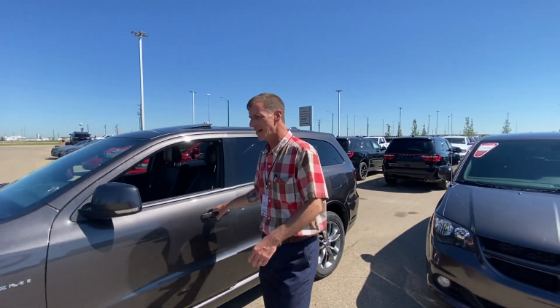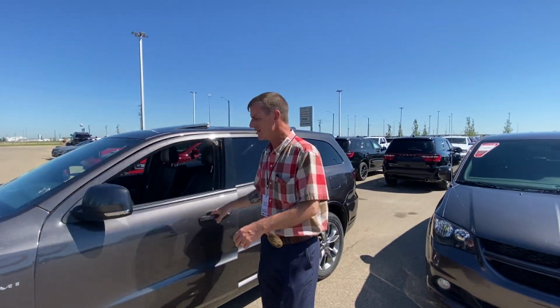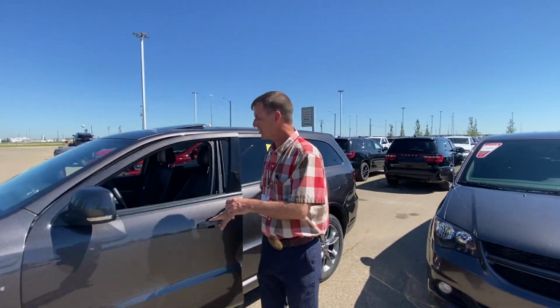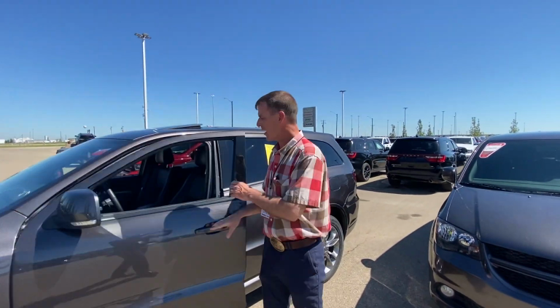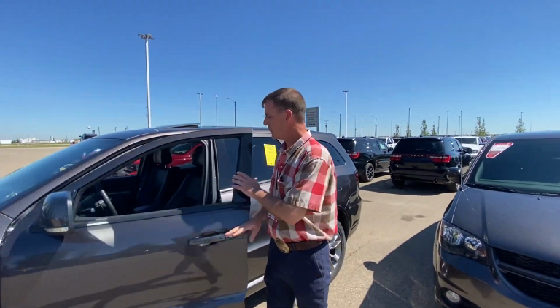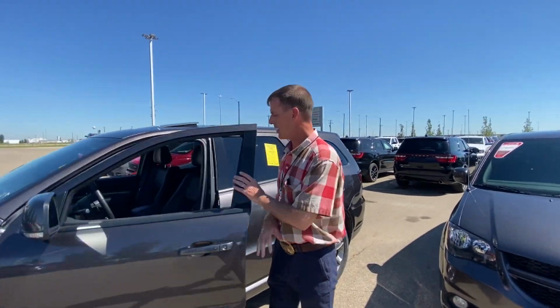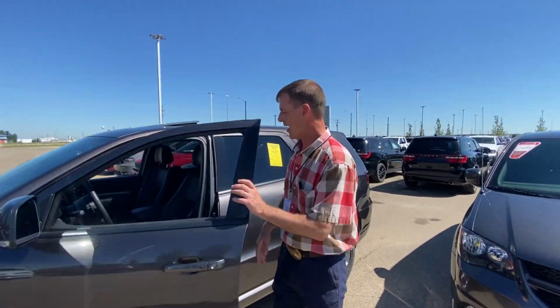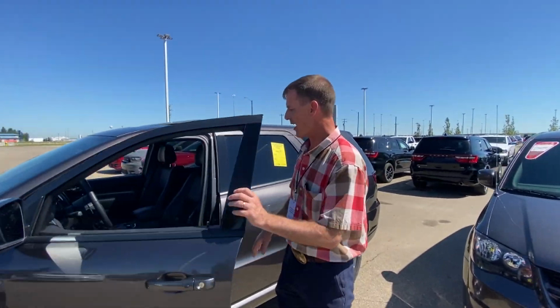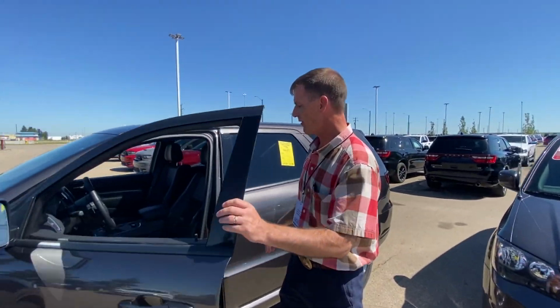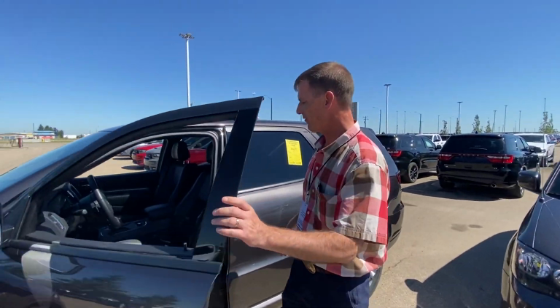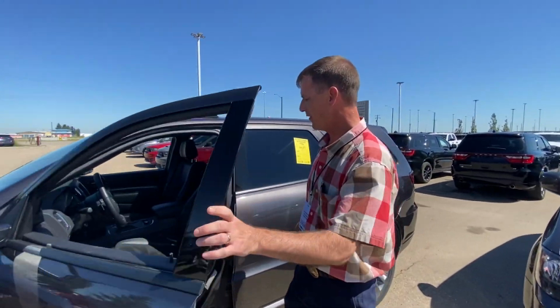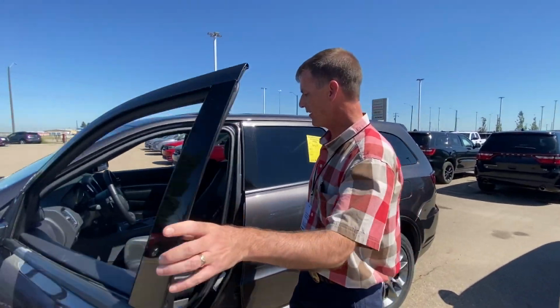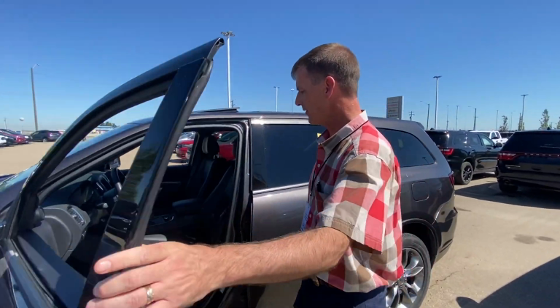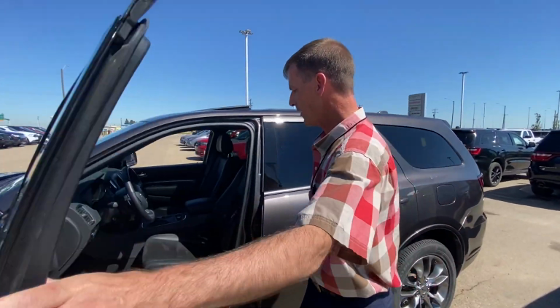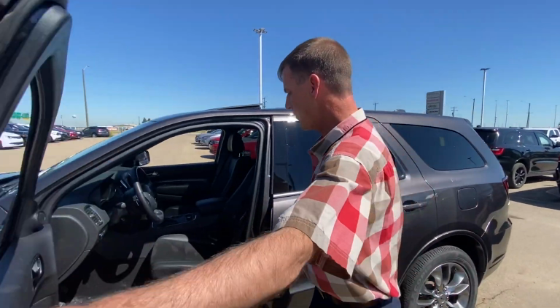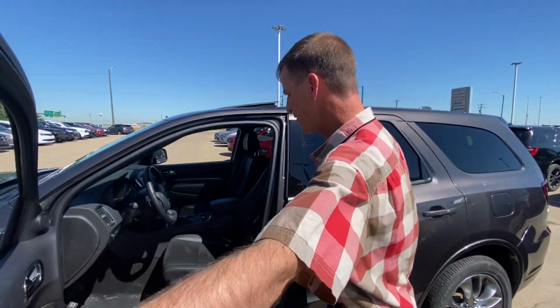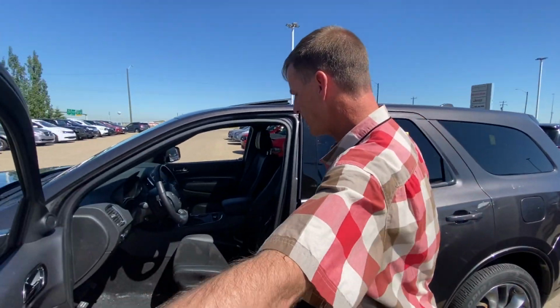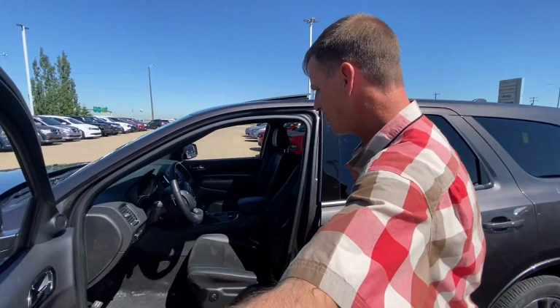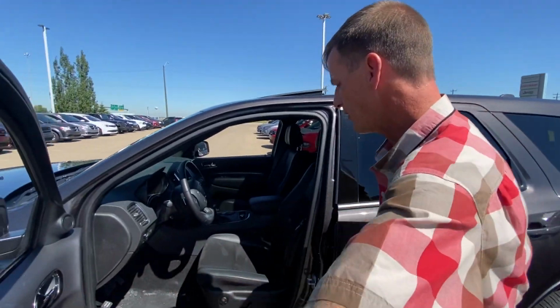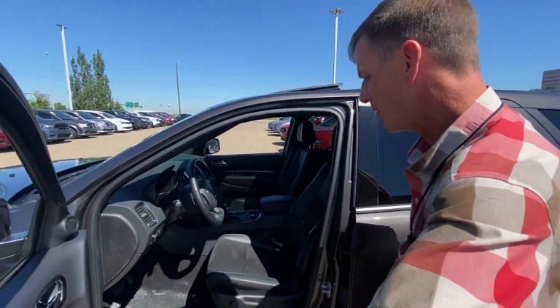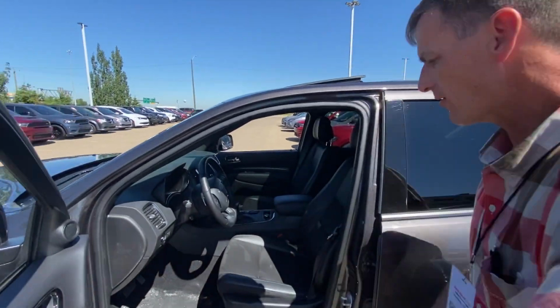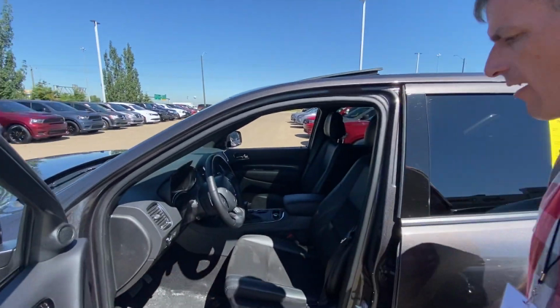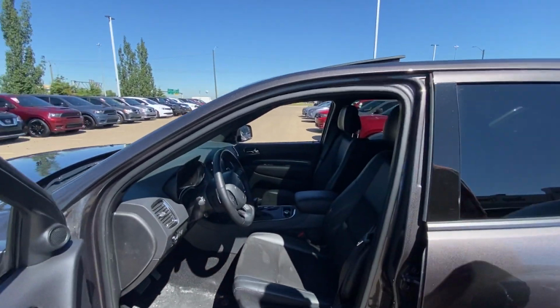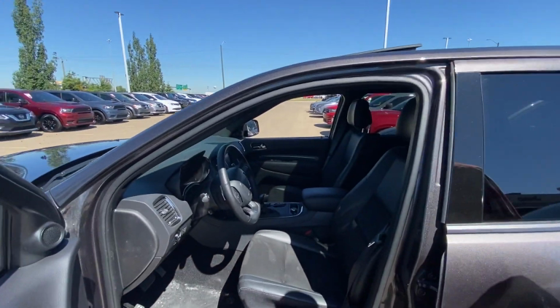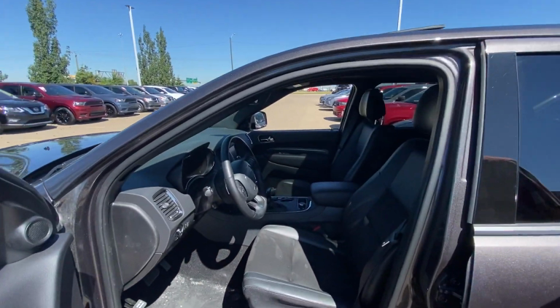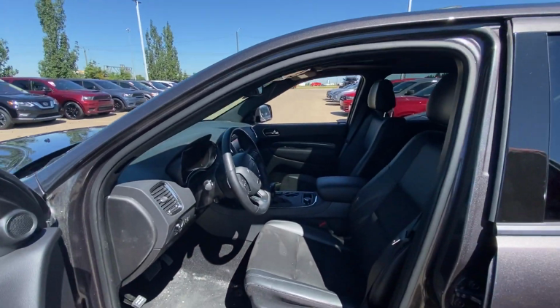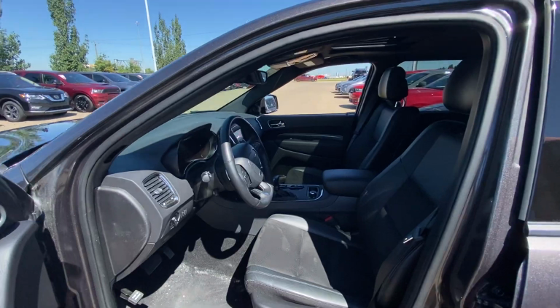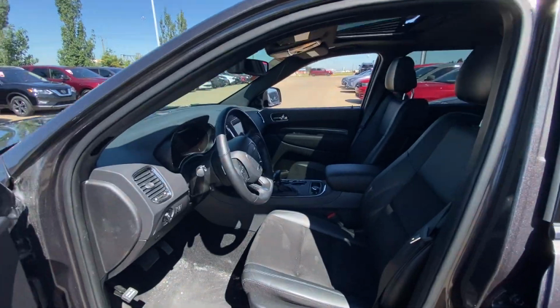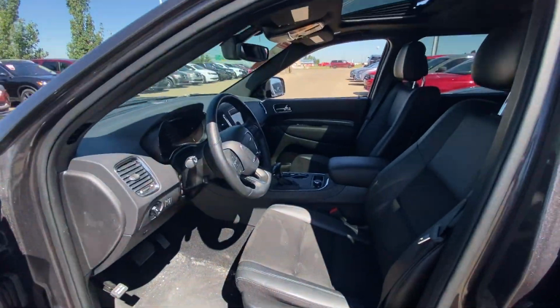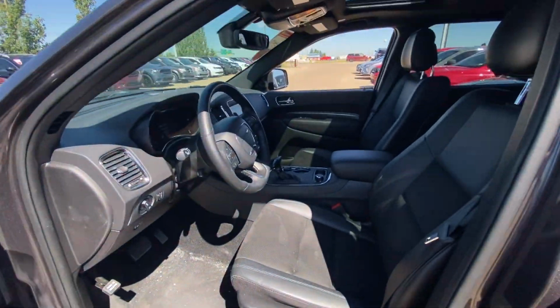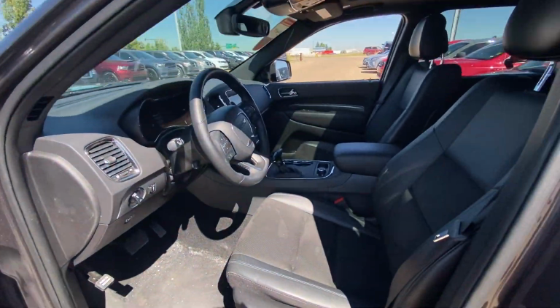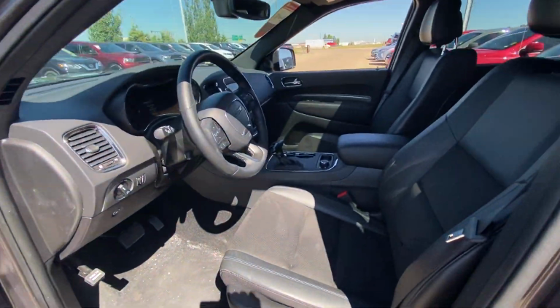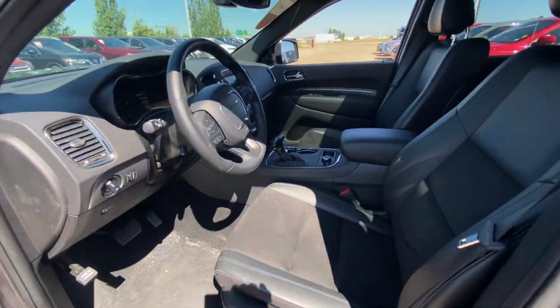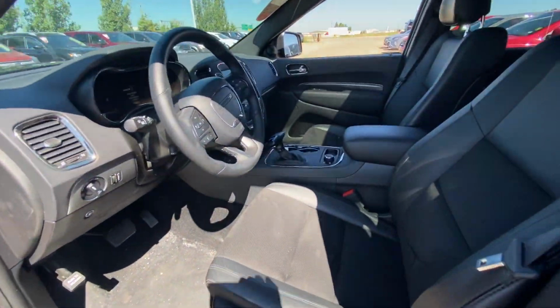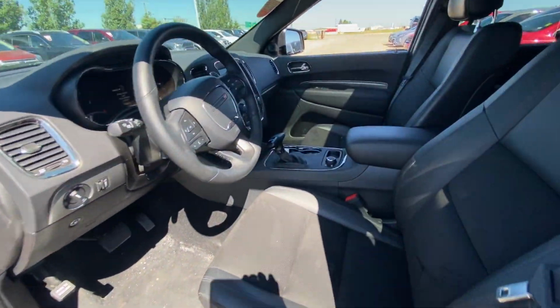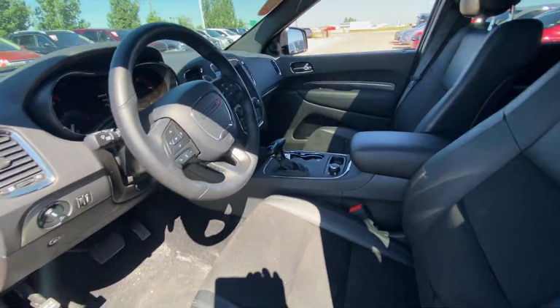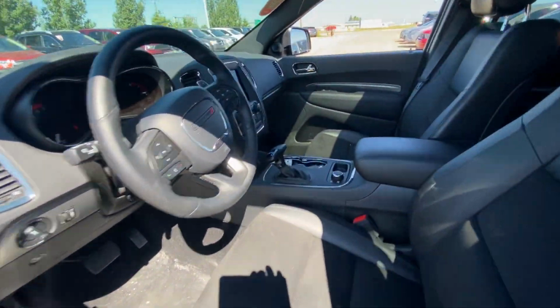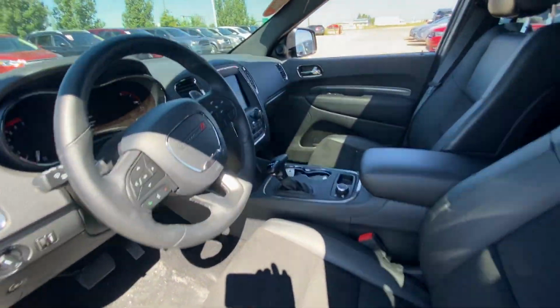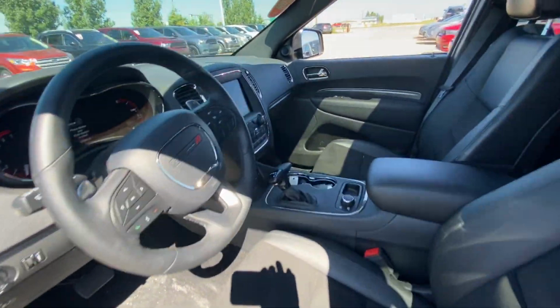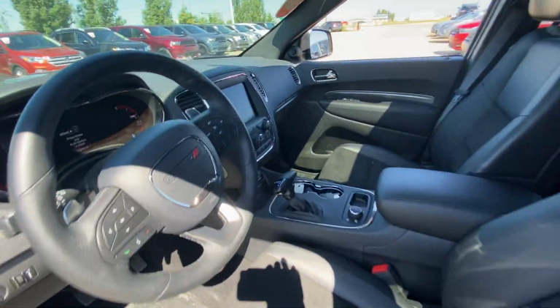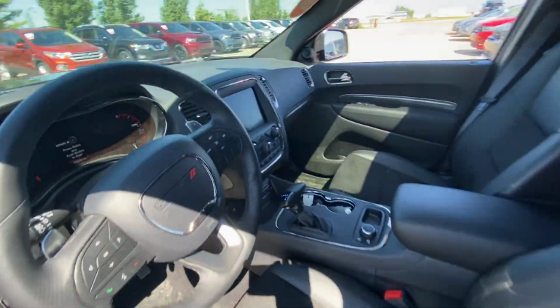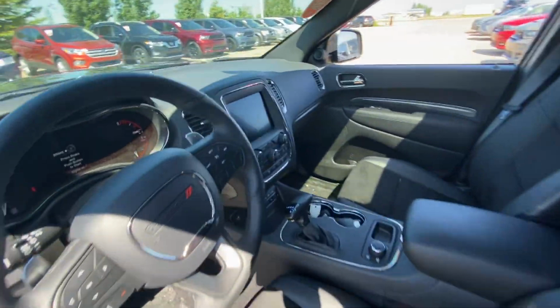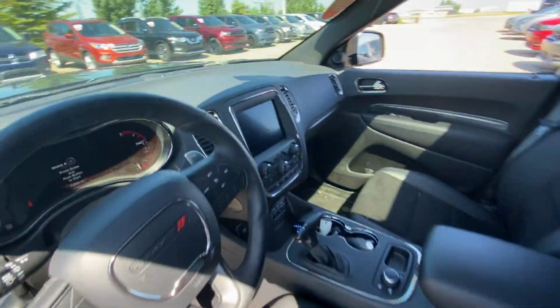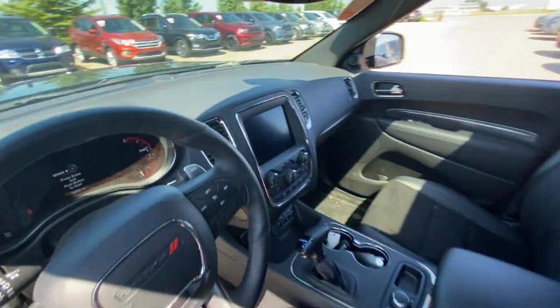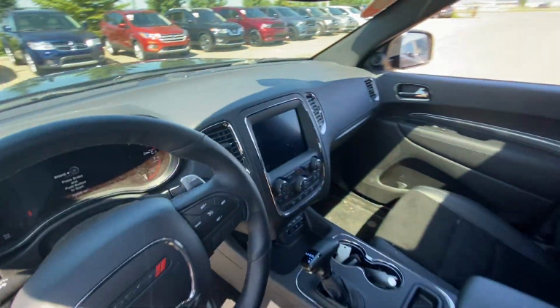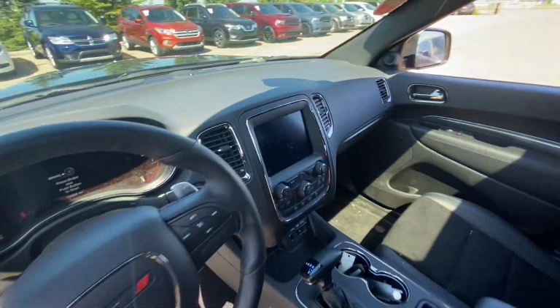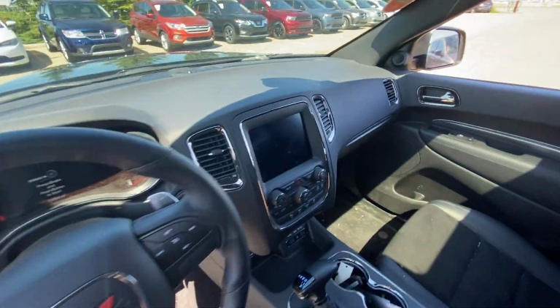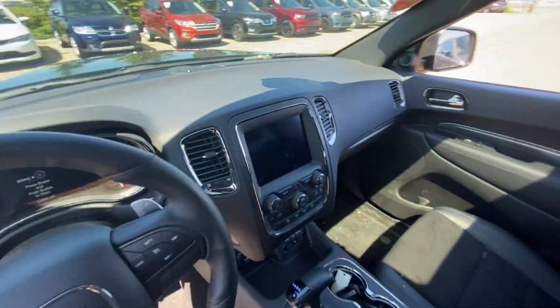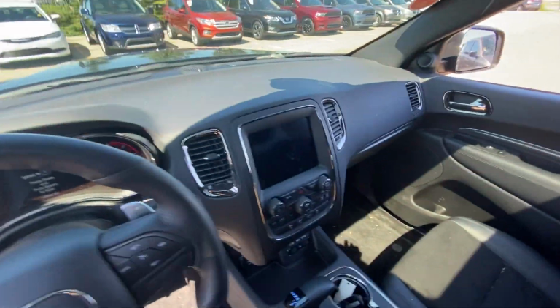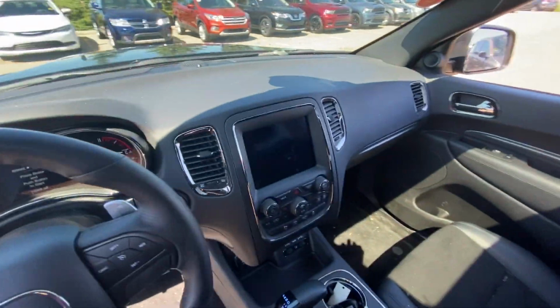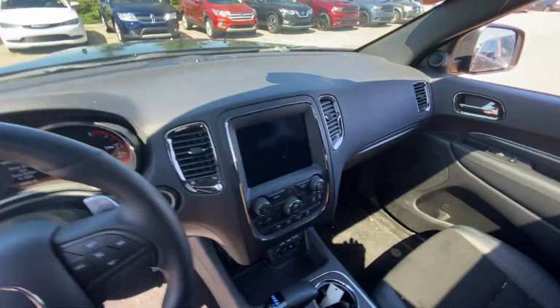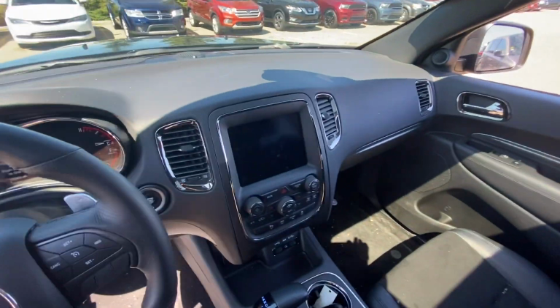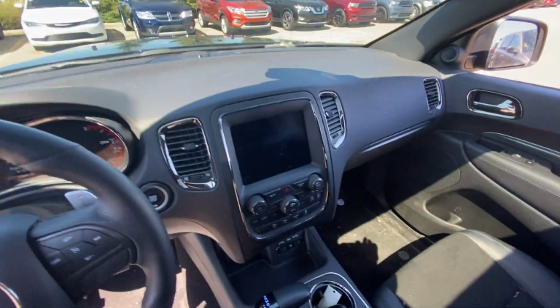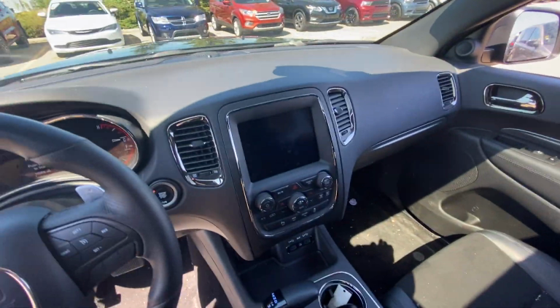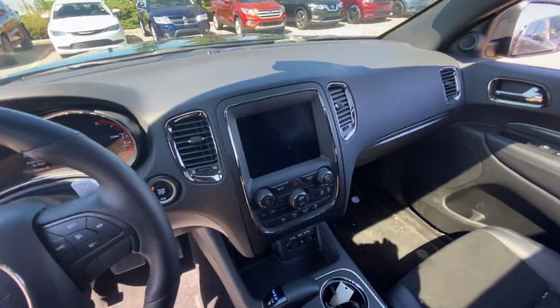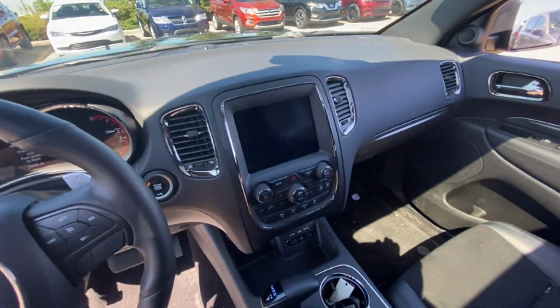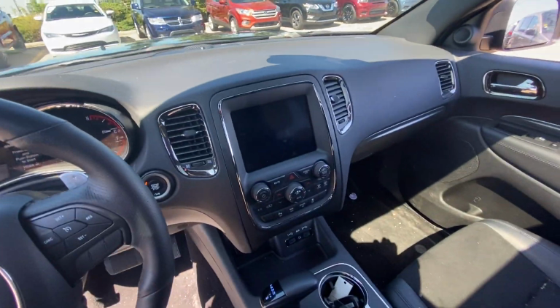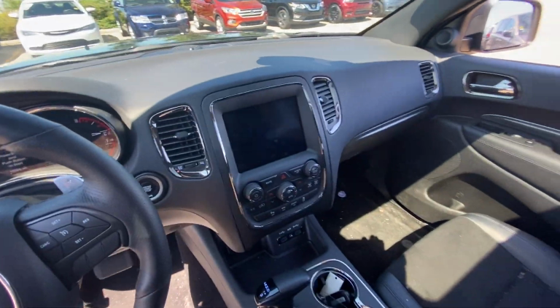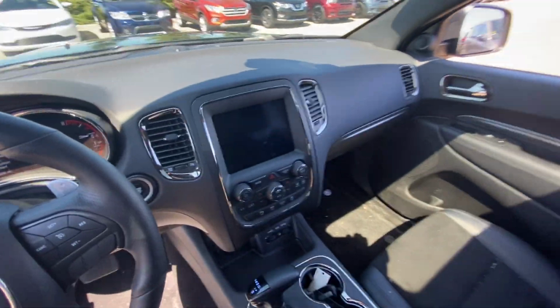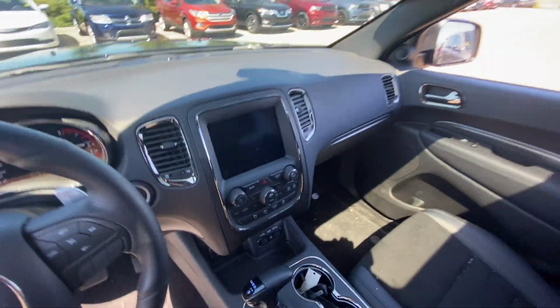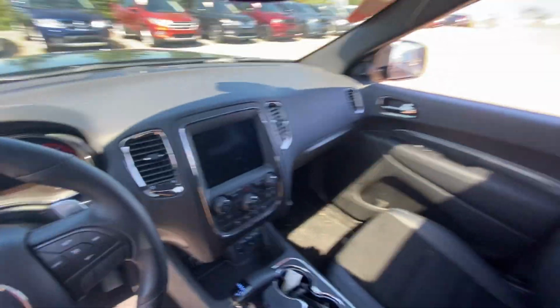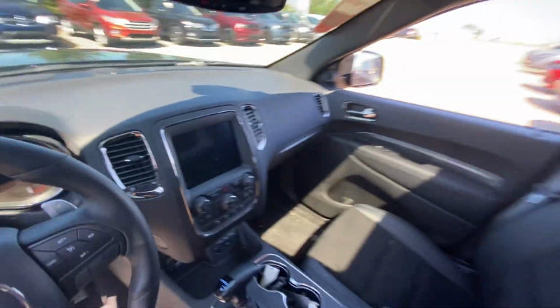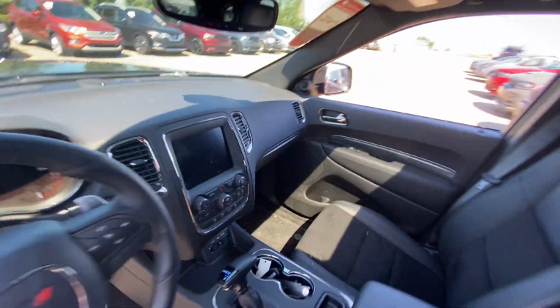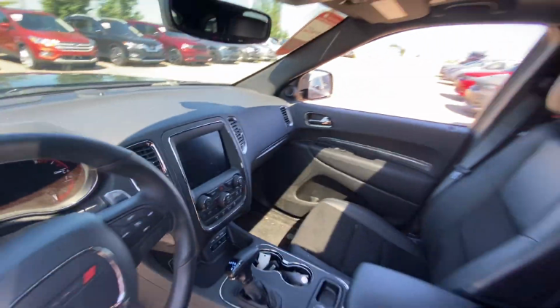Inside we have leather and cloth seats, heated with a heated steering wheel. The rear seats are also heated.